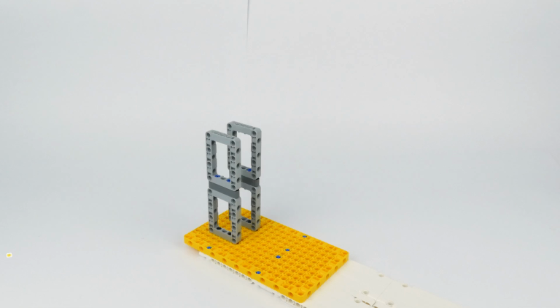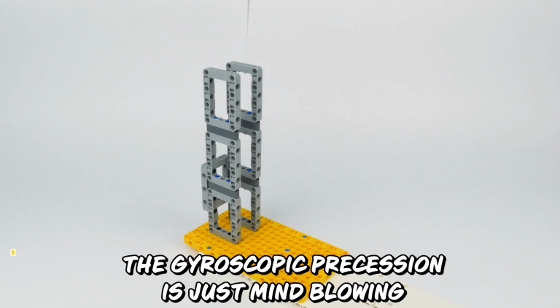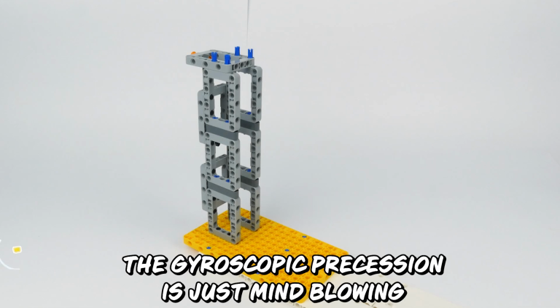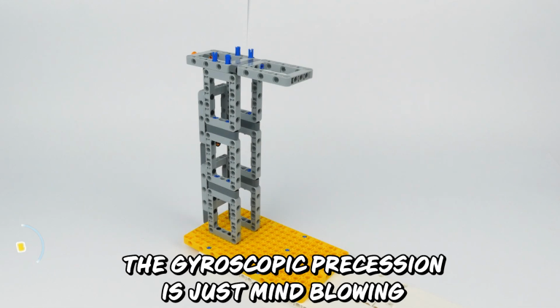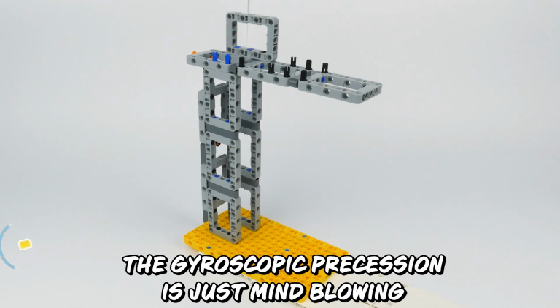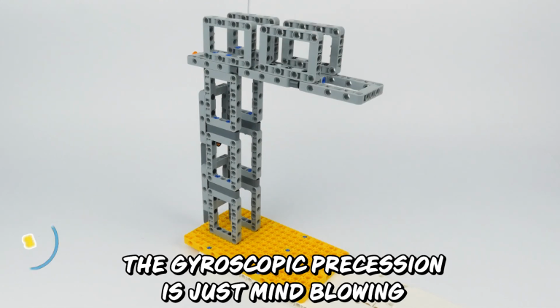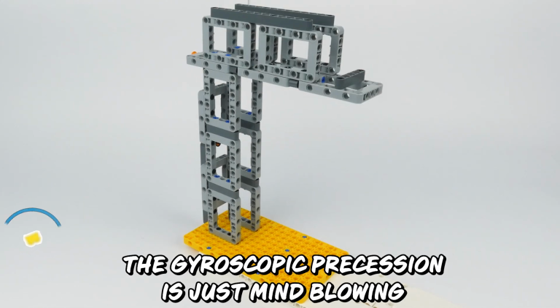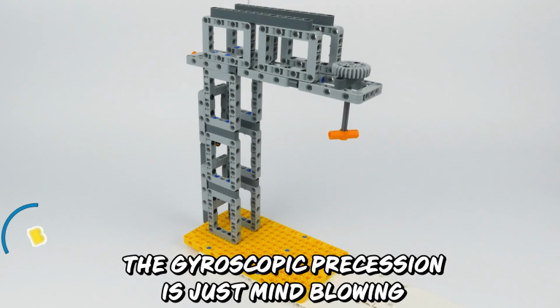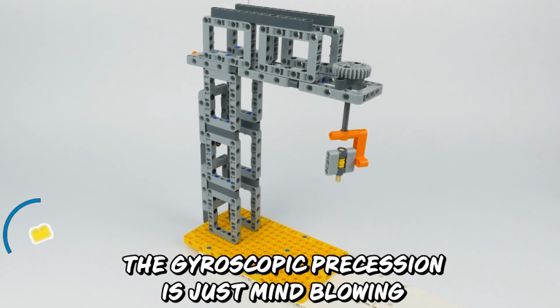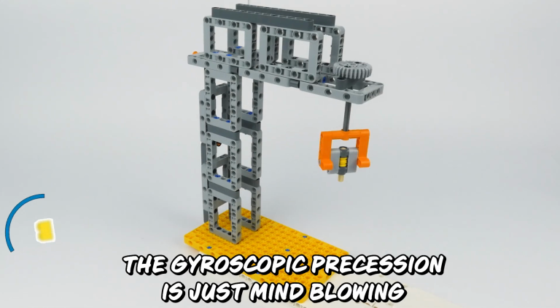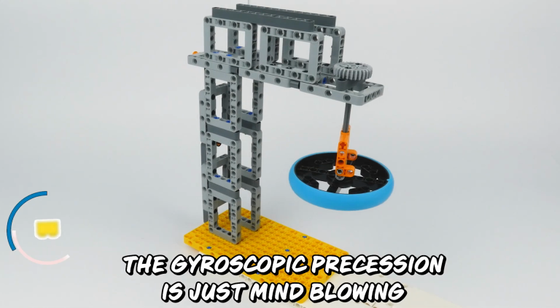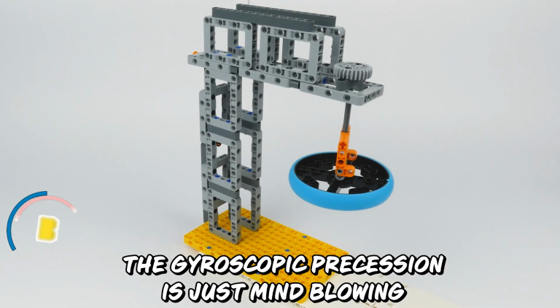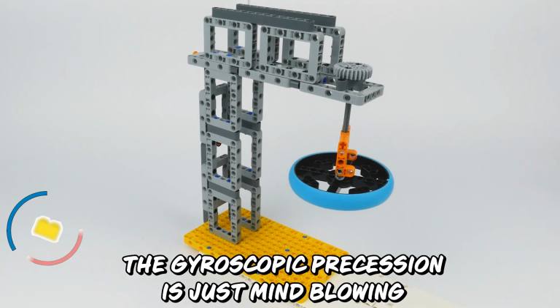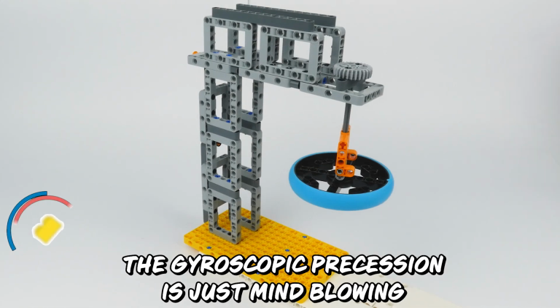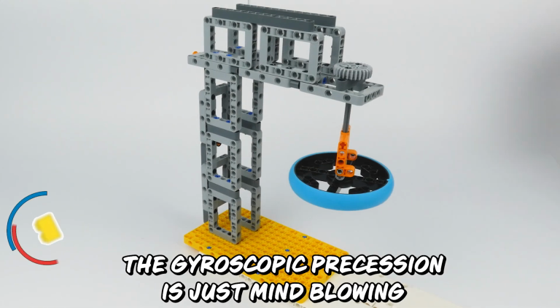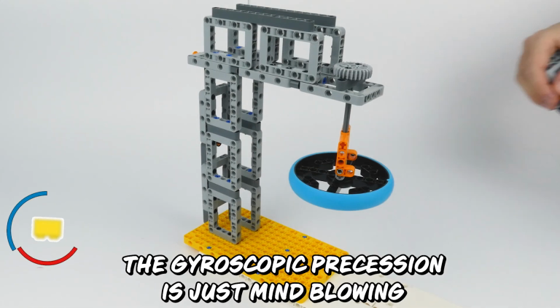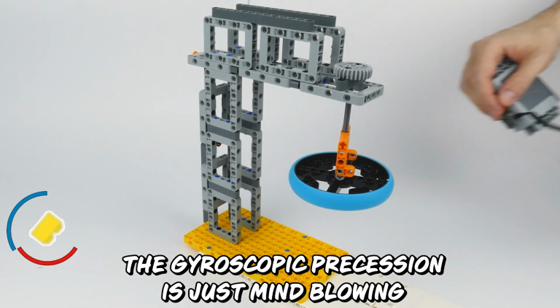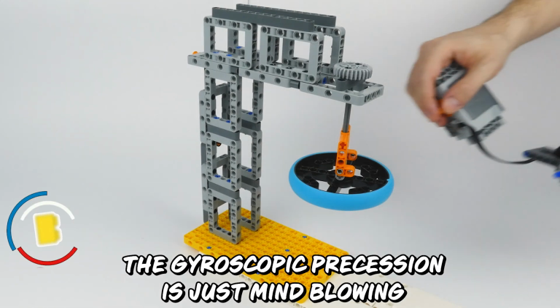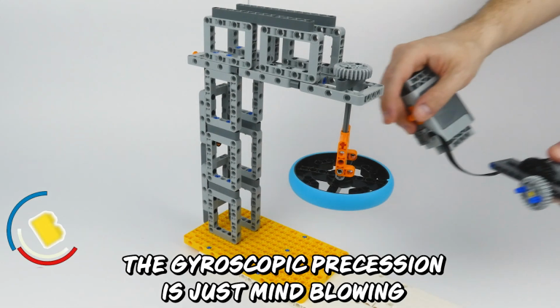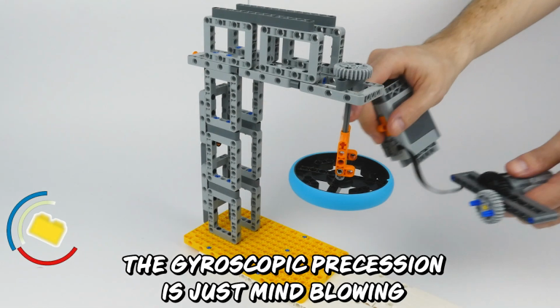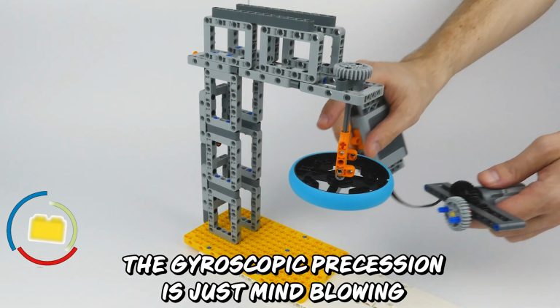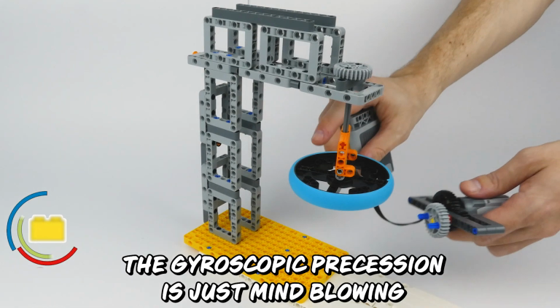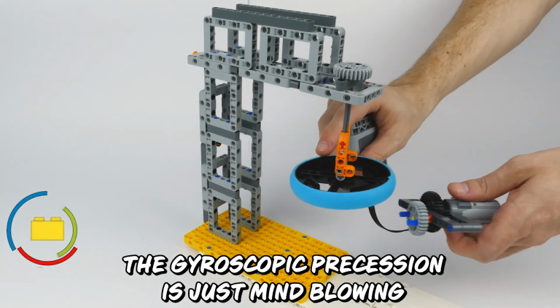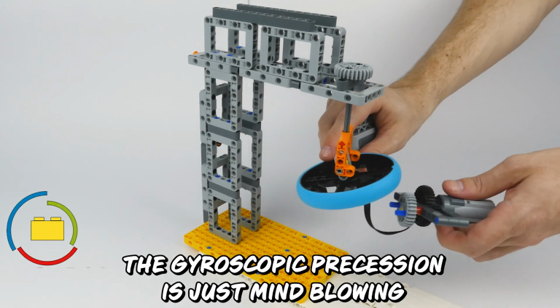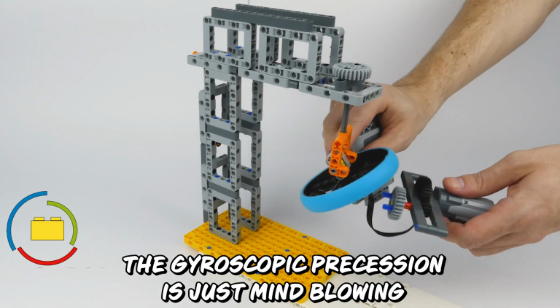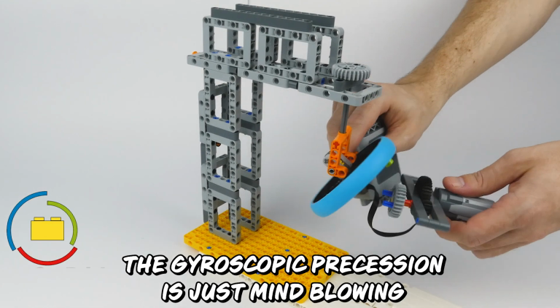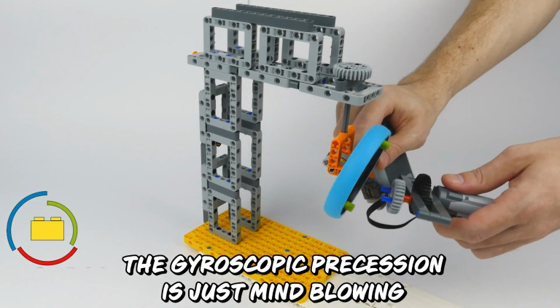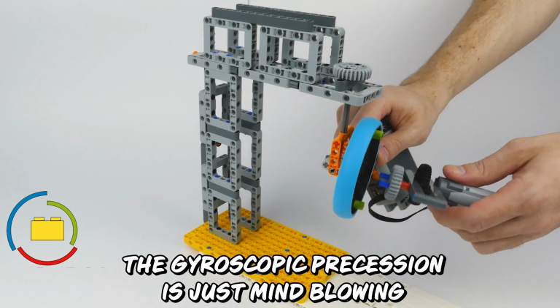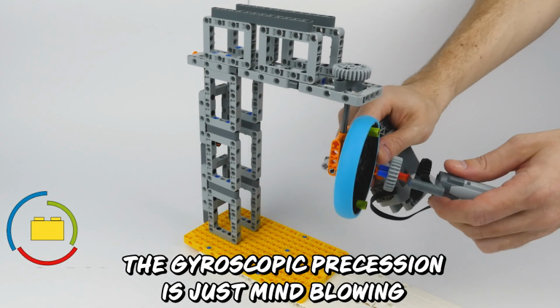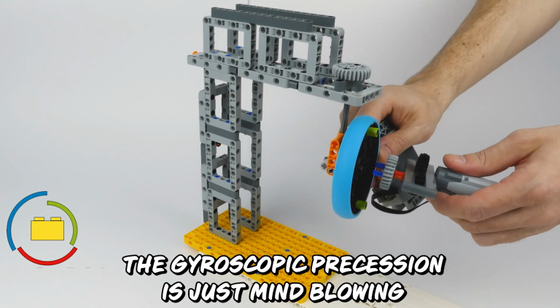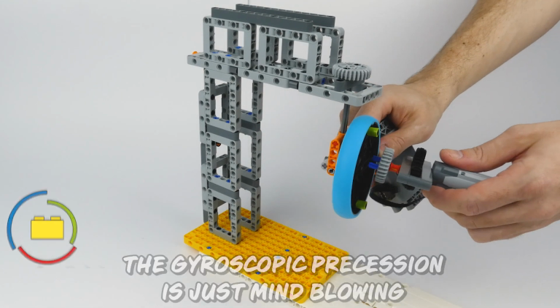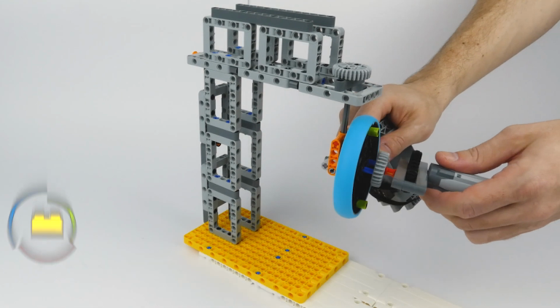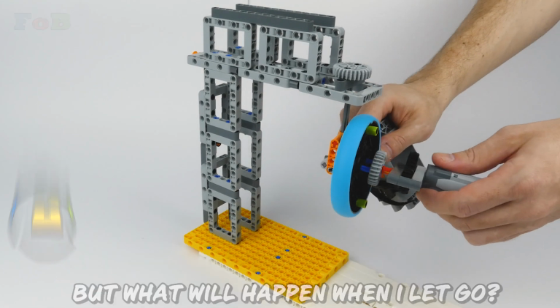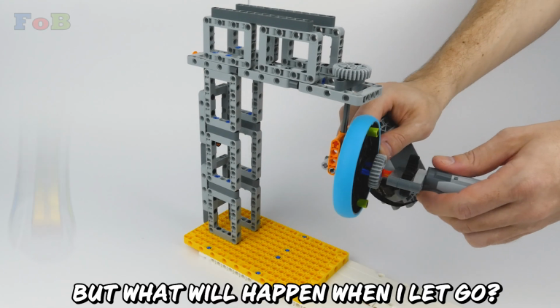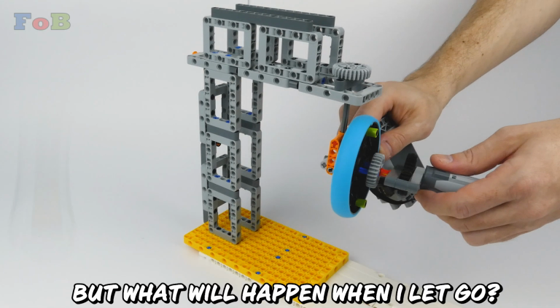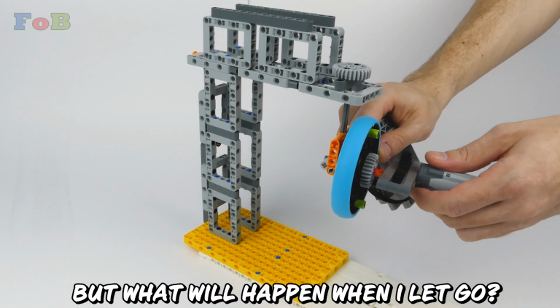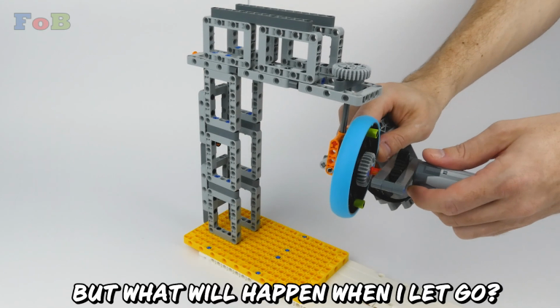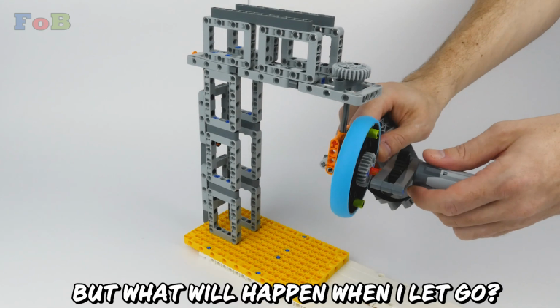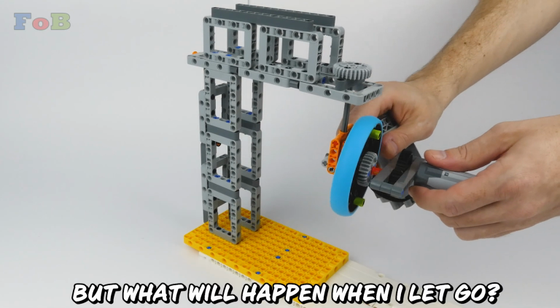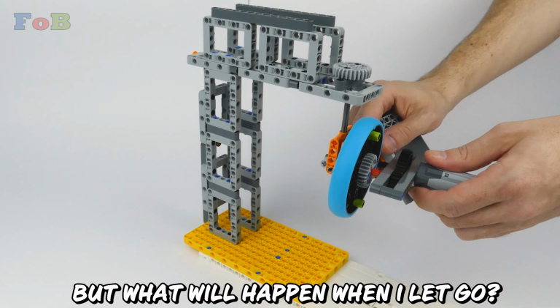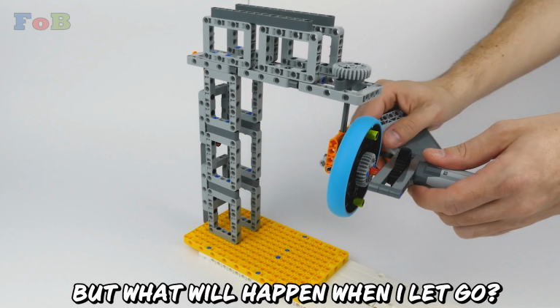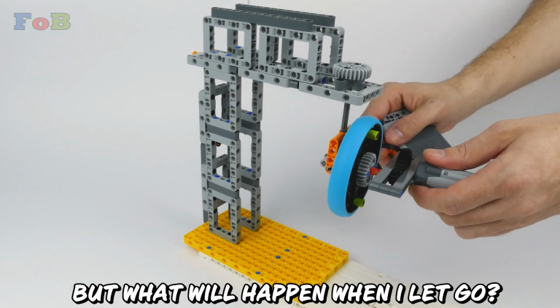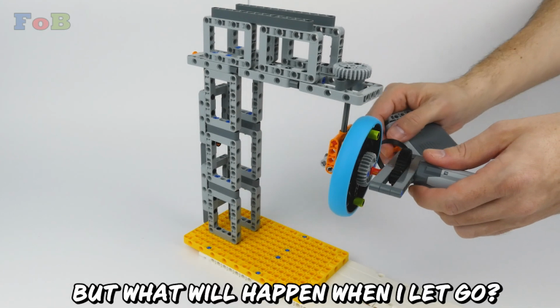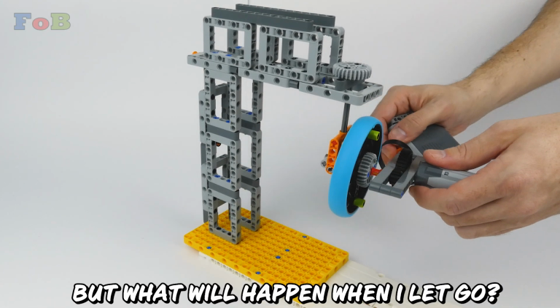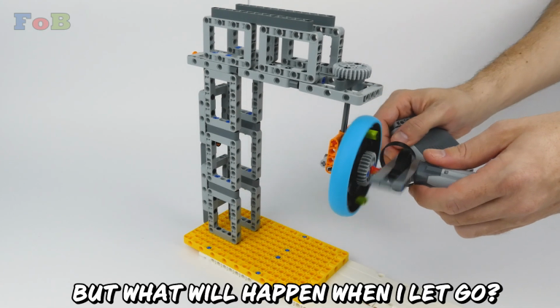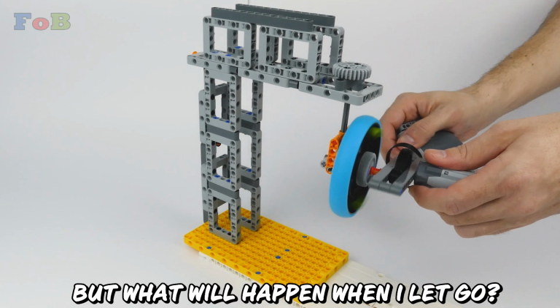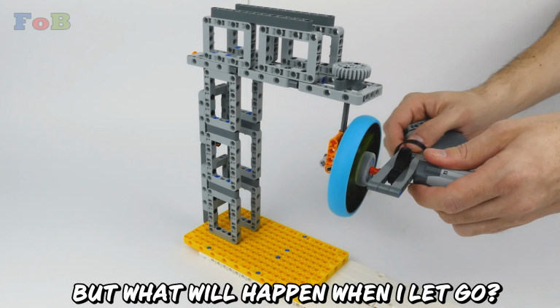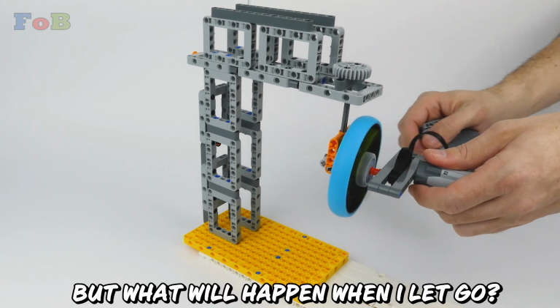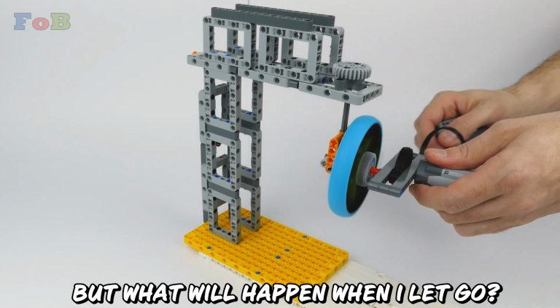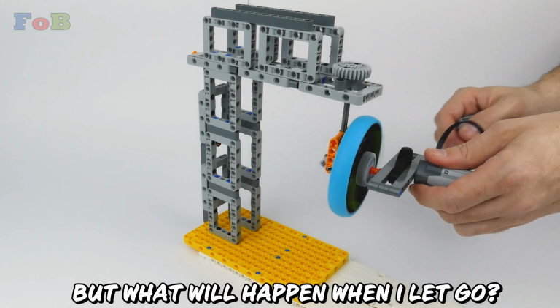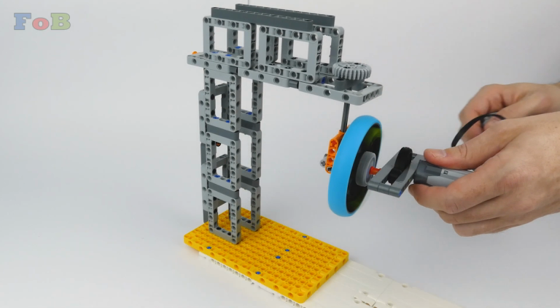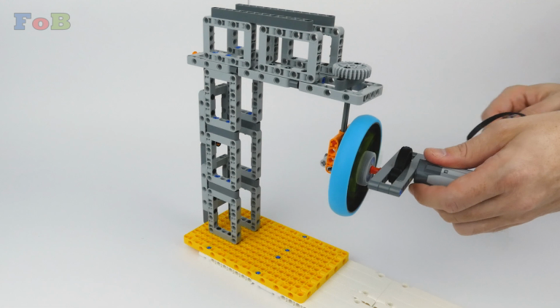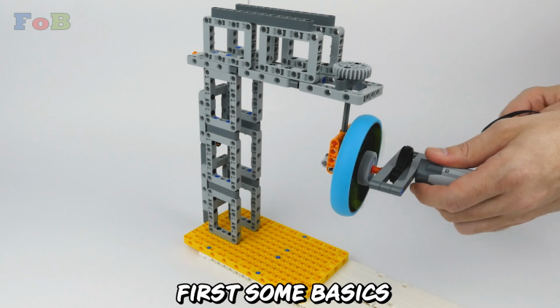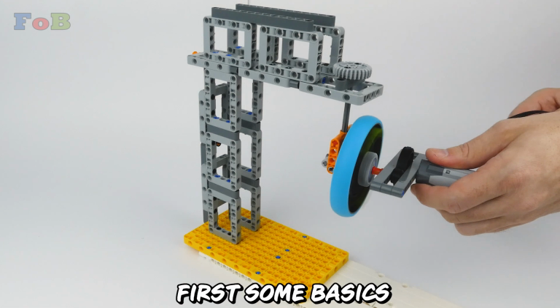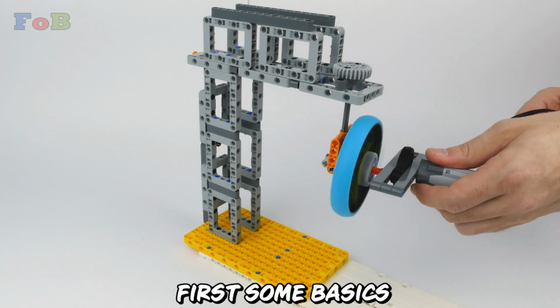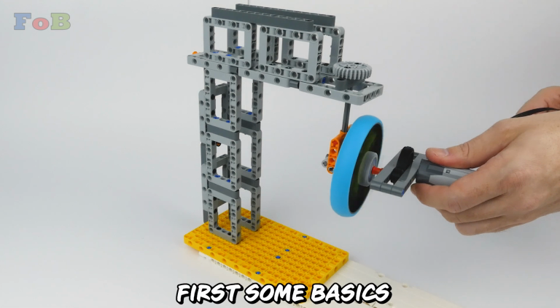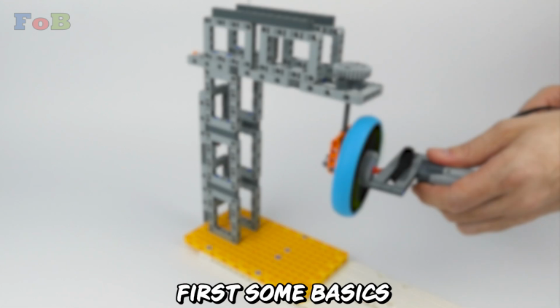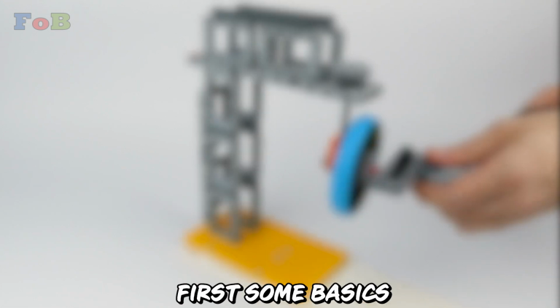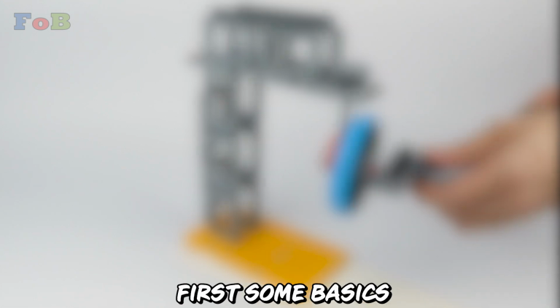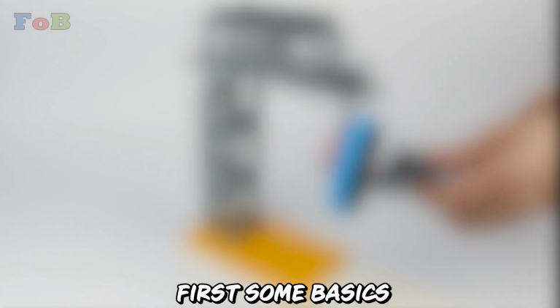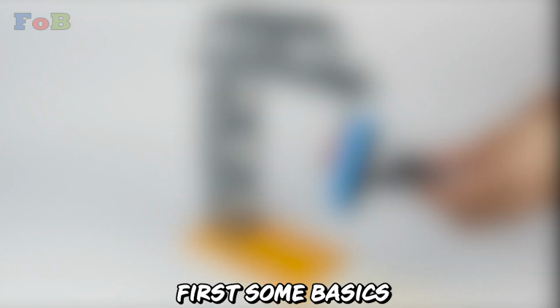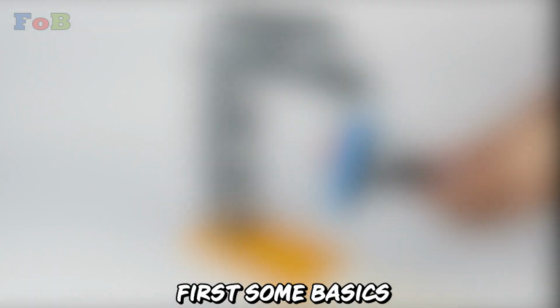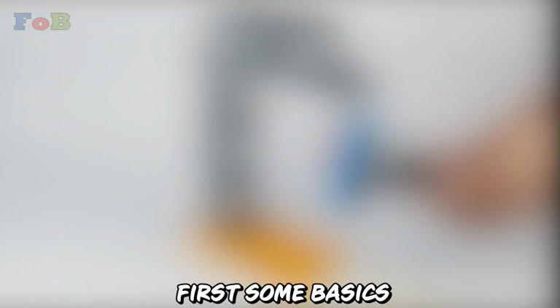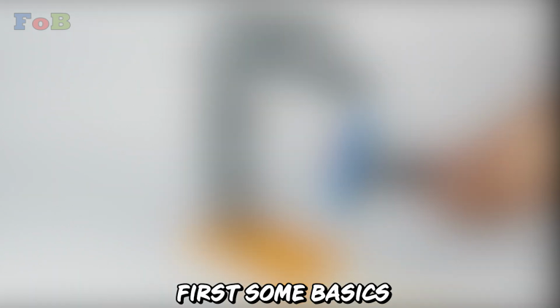The gyroscopic precession is just mind-blowing, but what will happen when I let go? First, some basics.